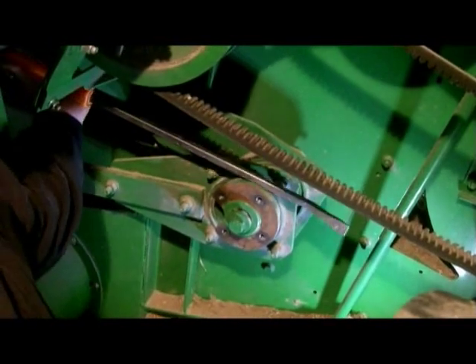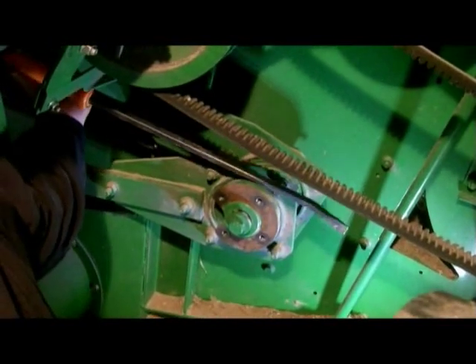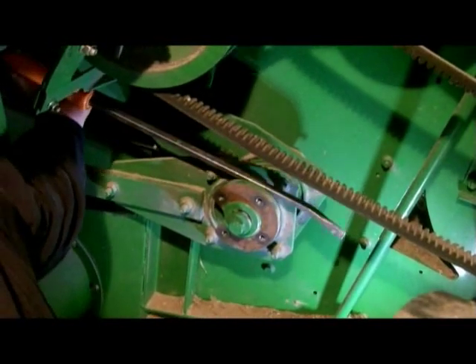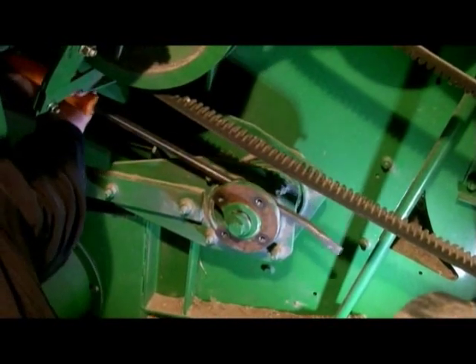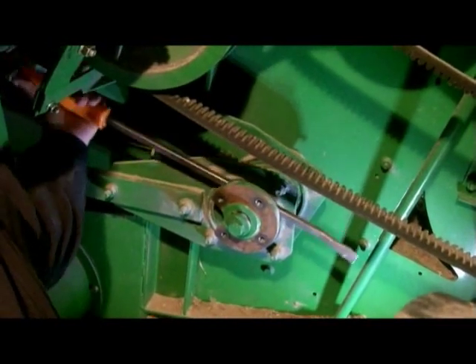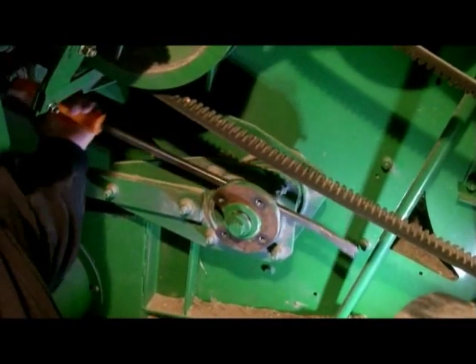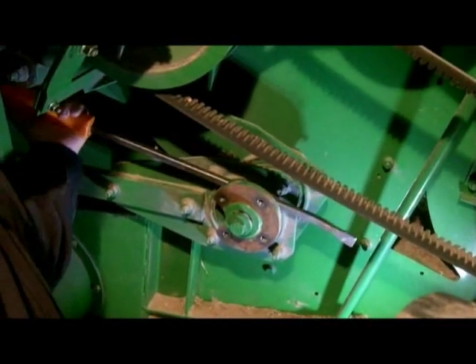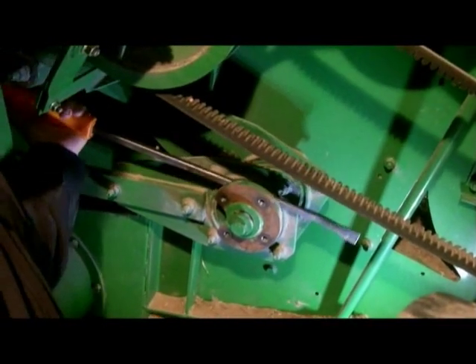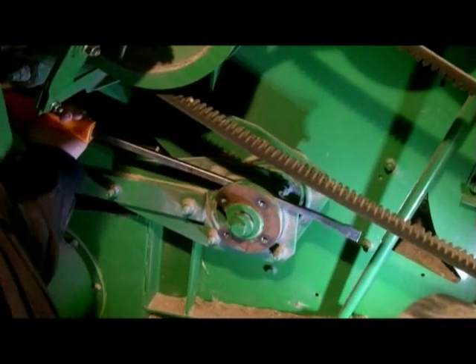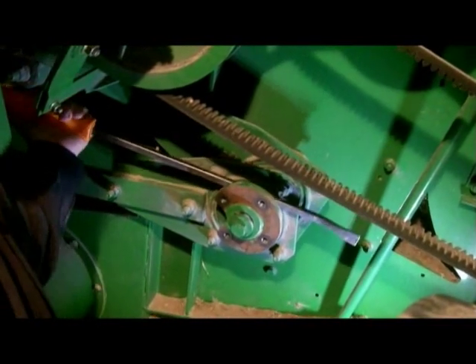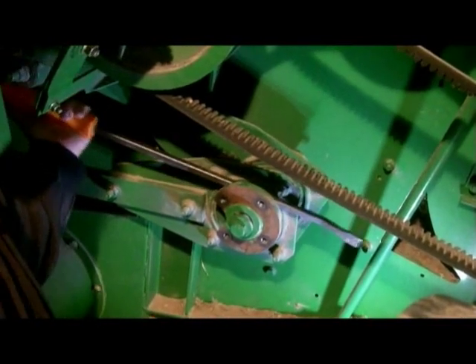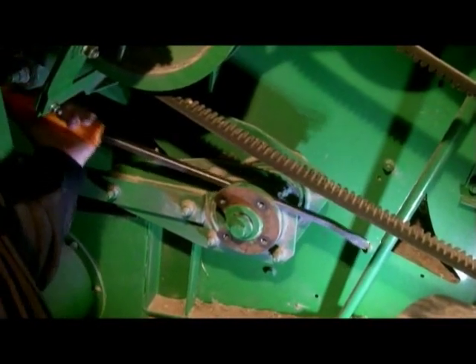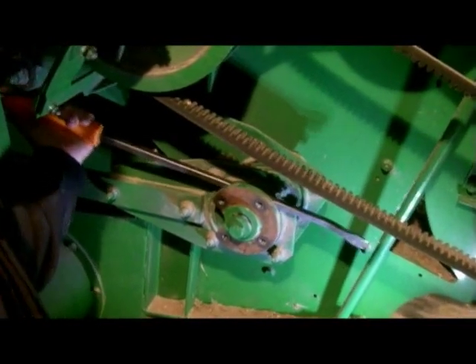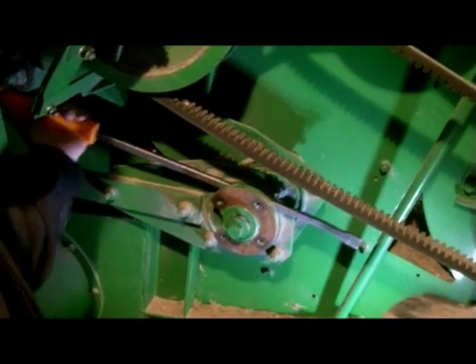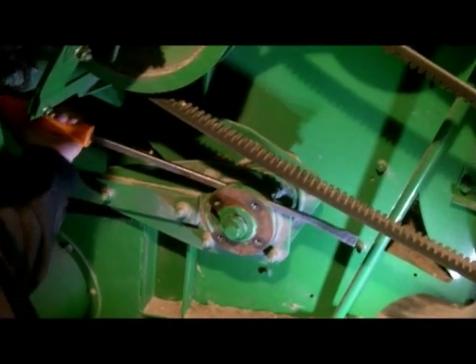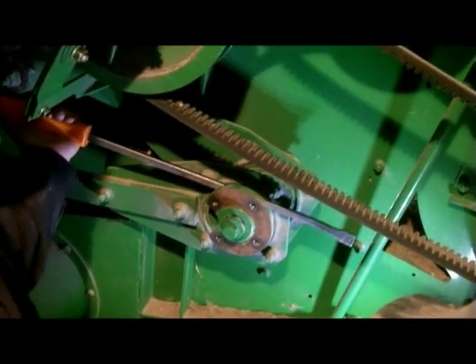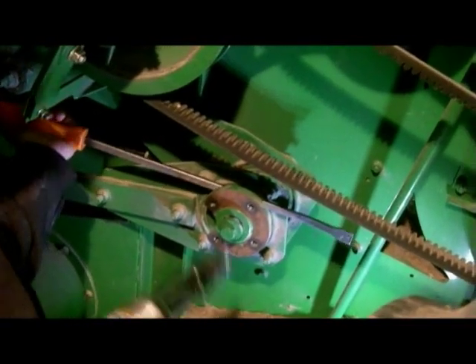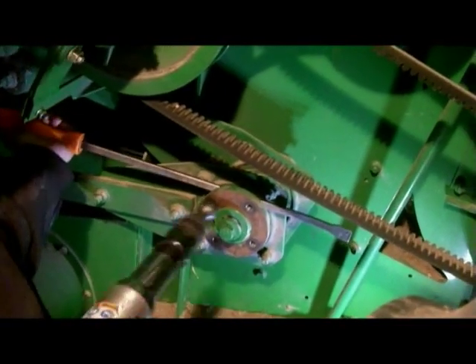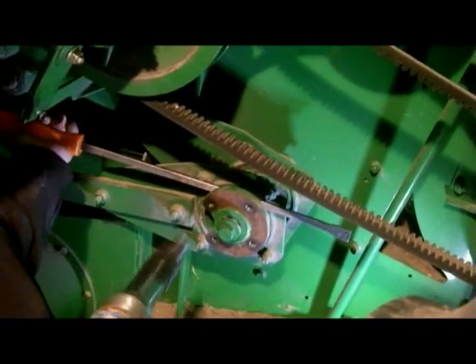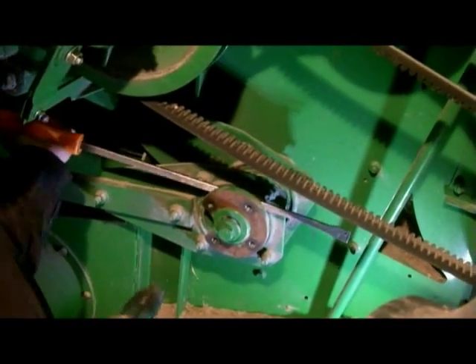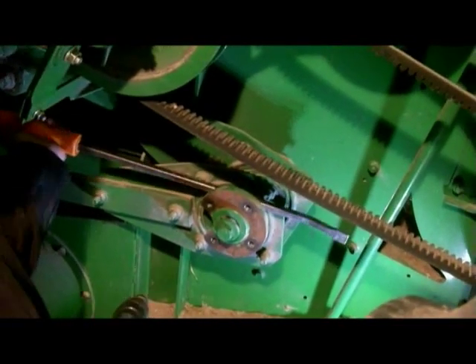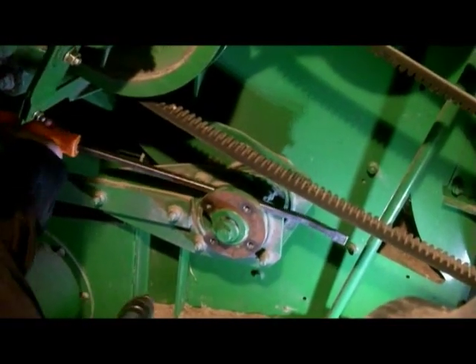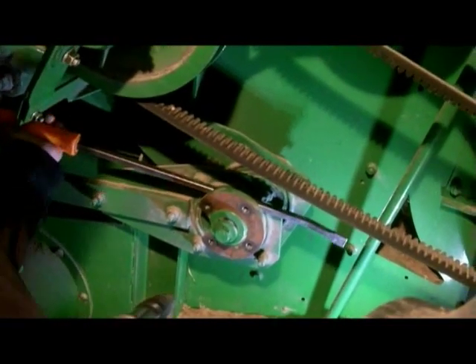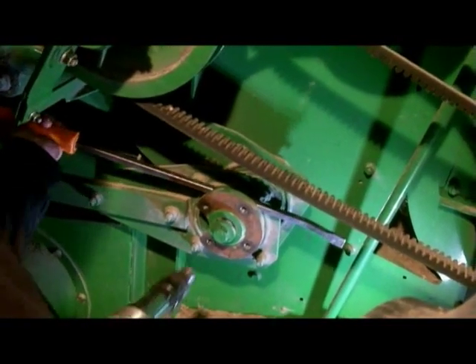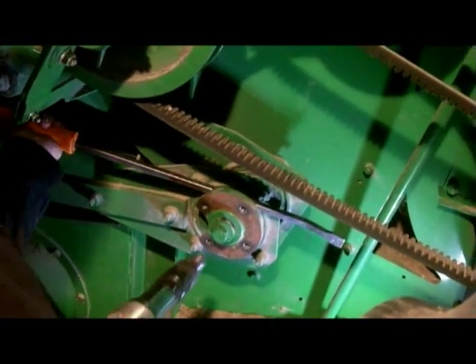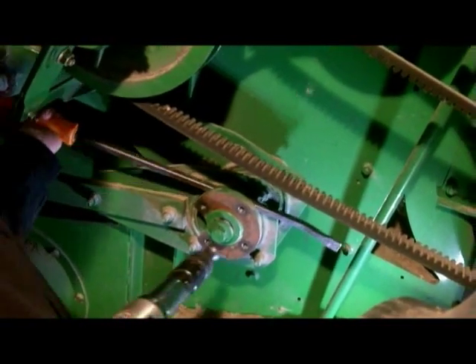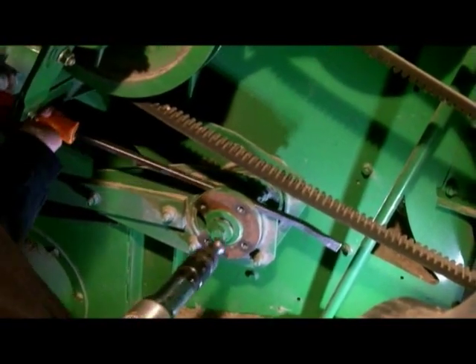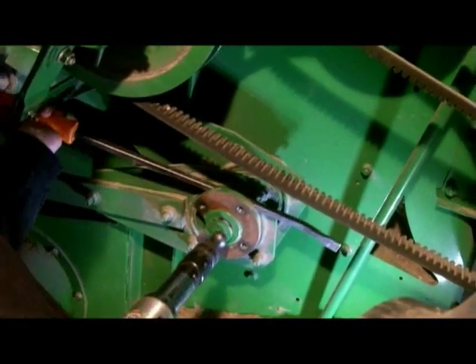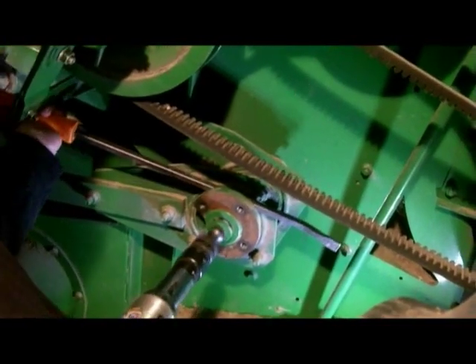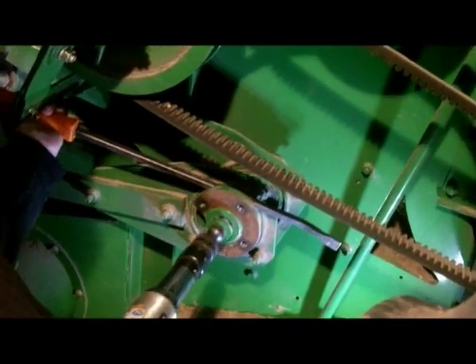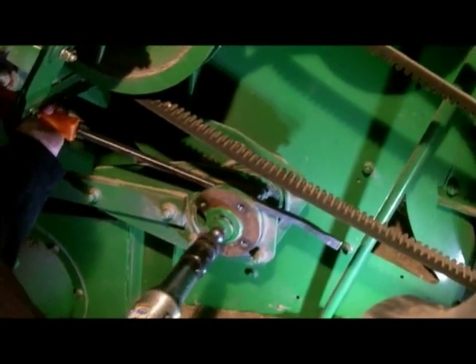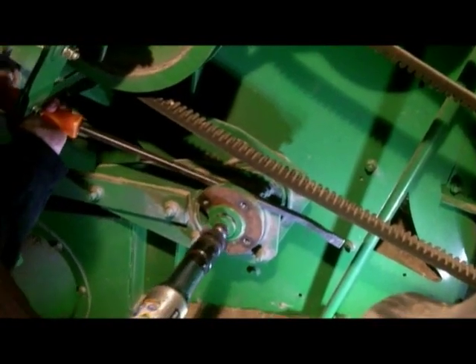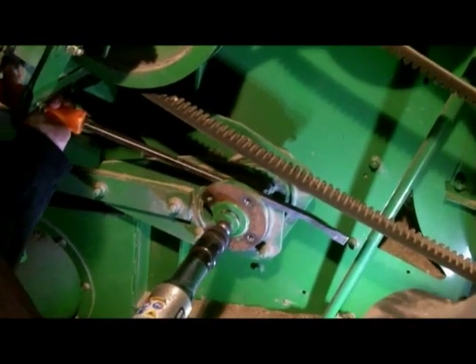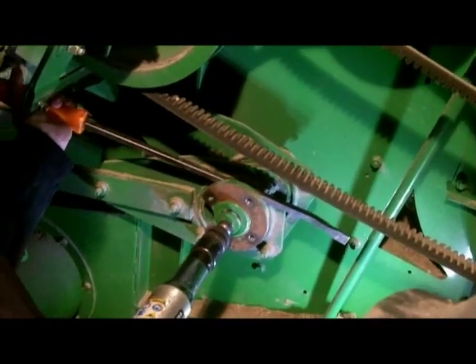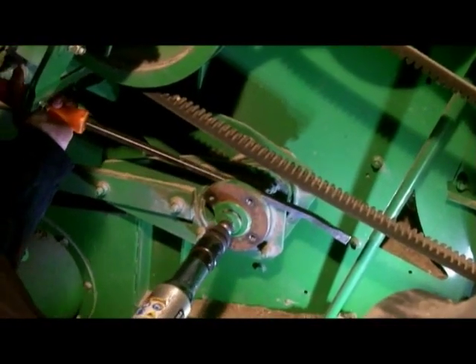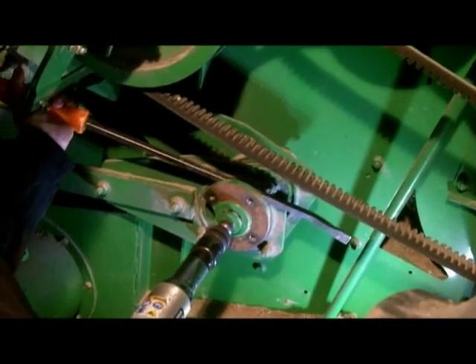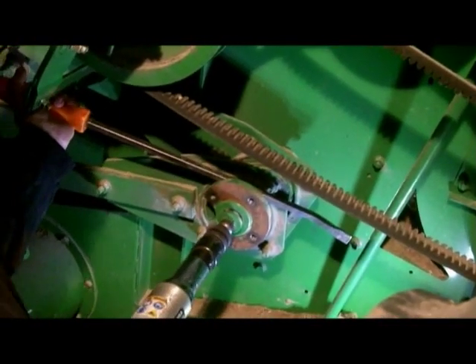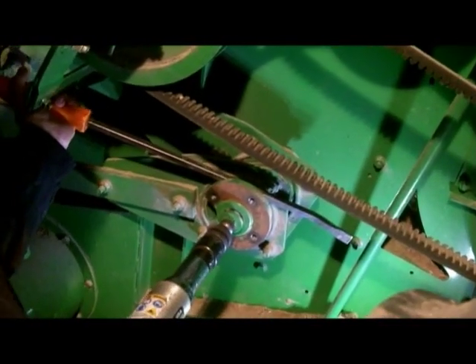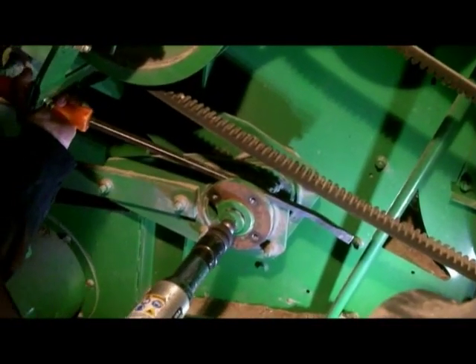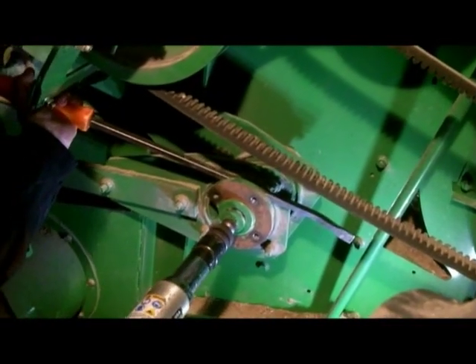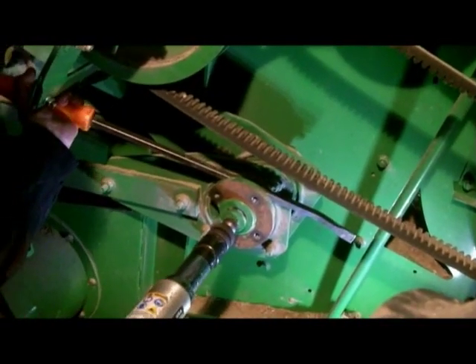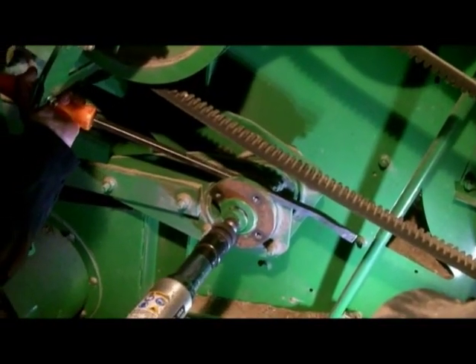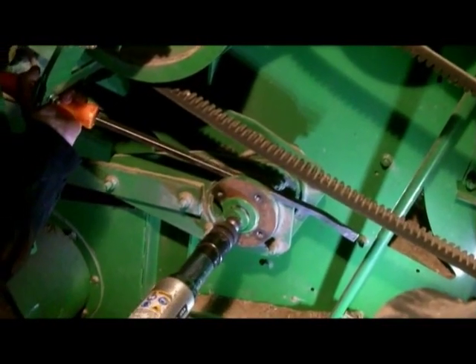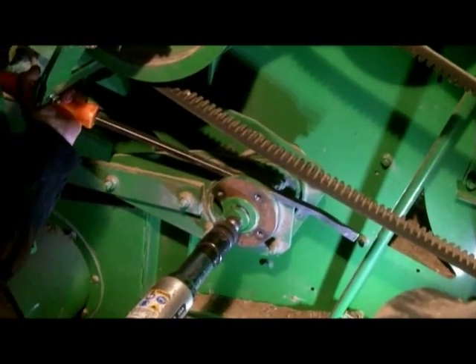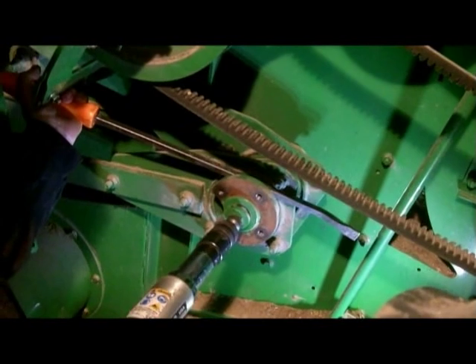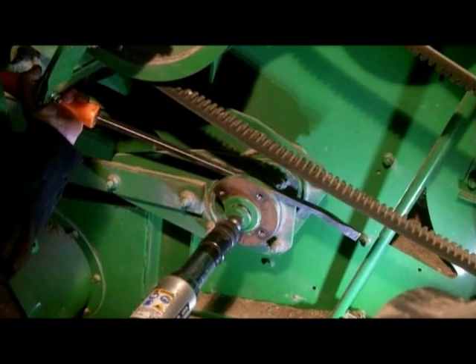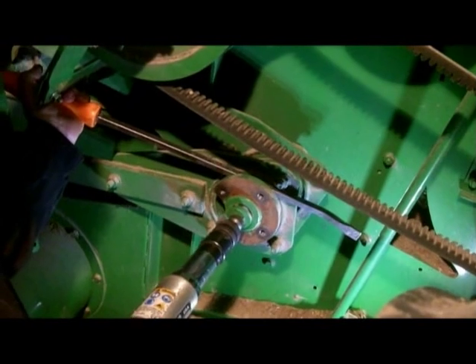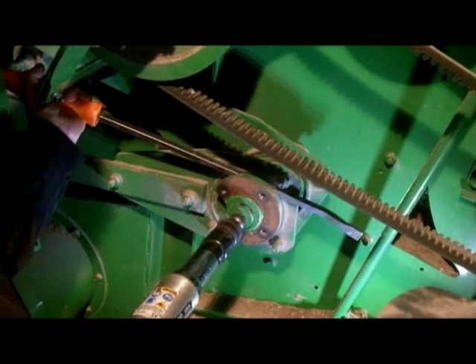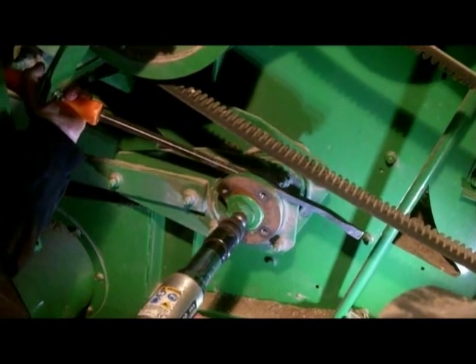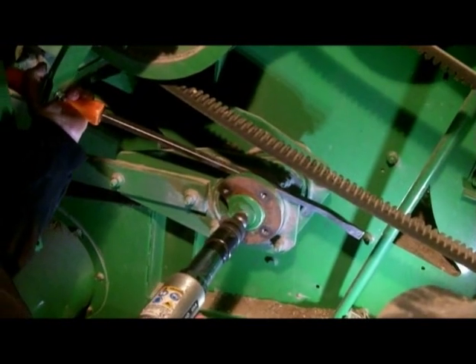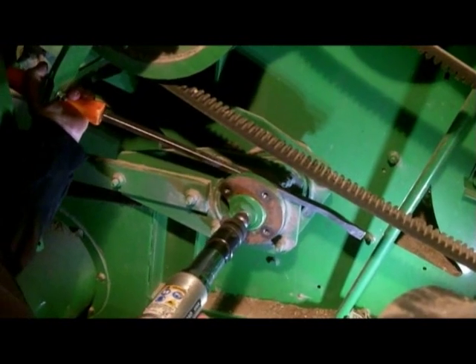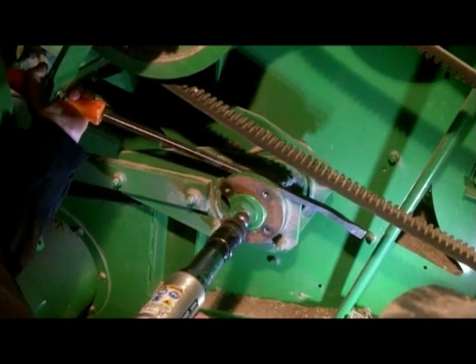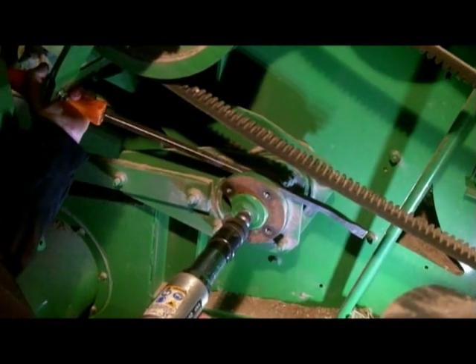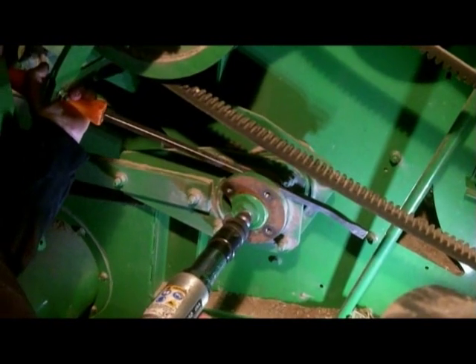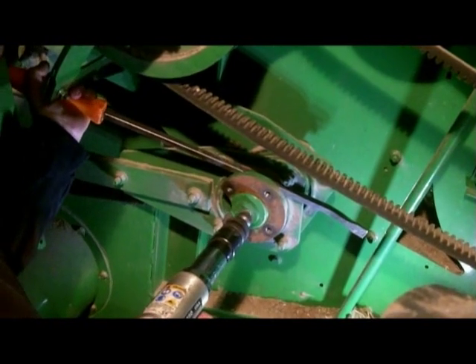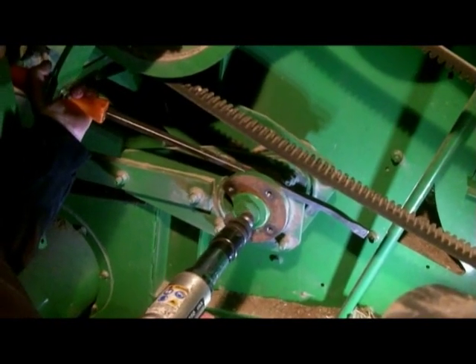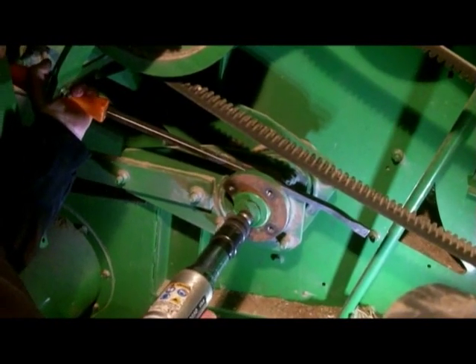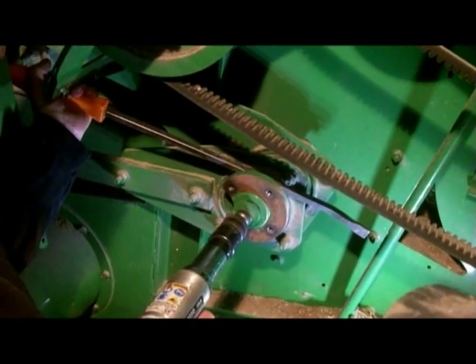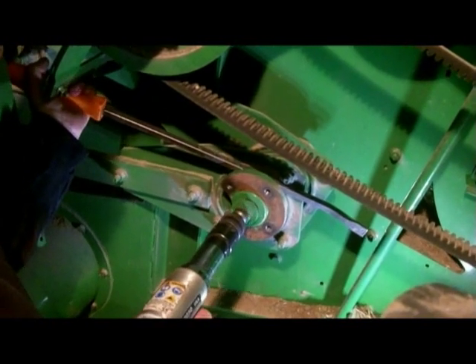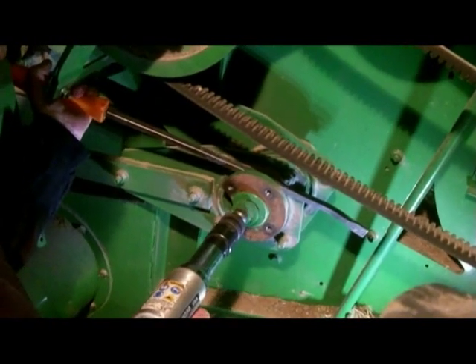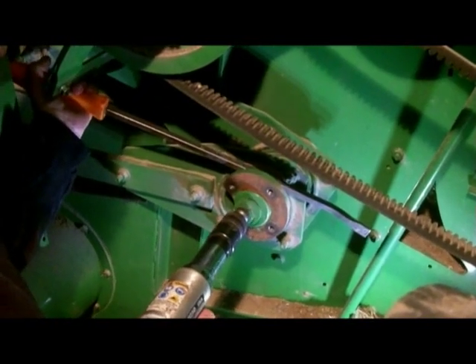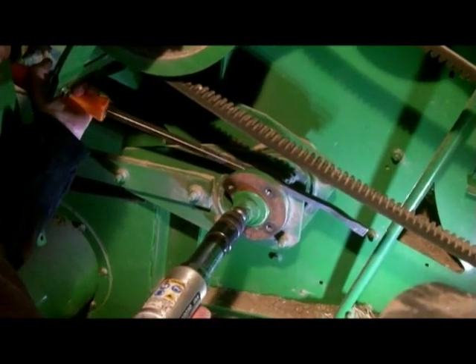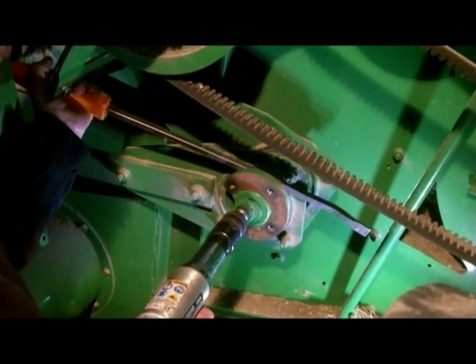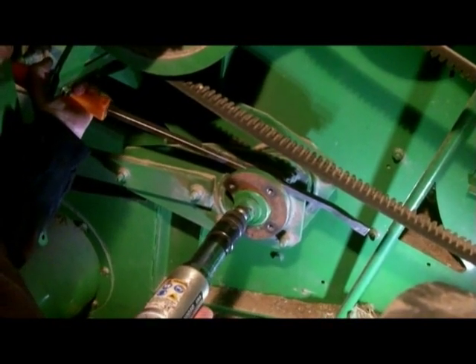Put the pry bar behind the hub you're trying to pull. Put good pressure on it and start buzzing against that end of the shaft.